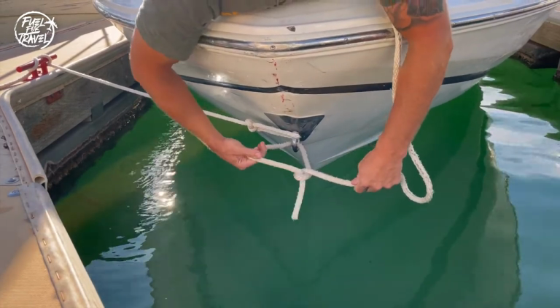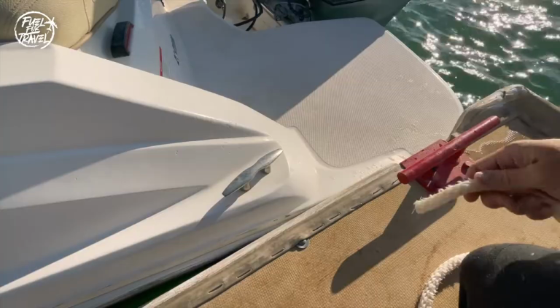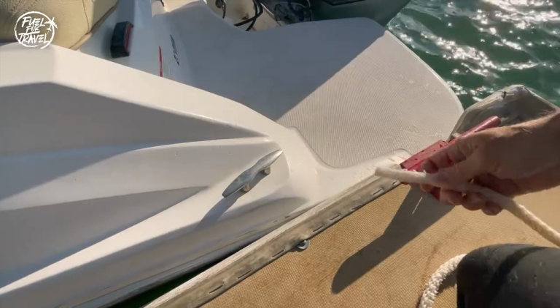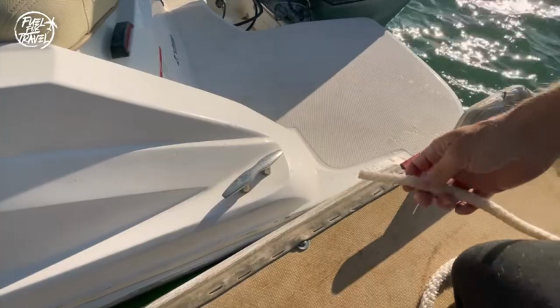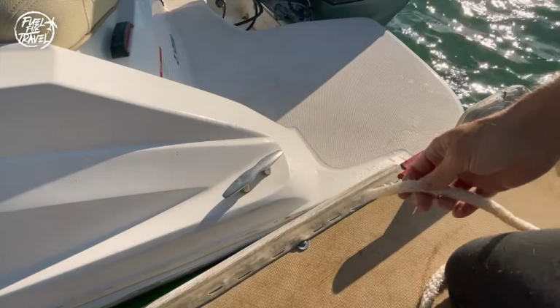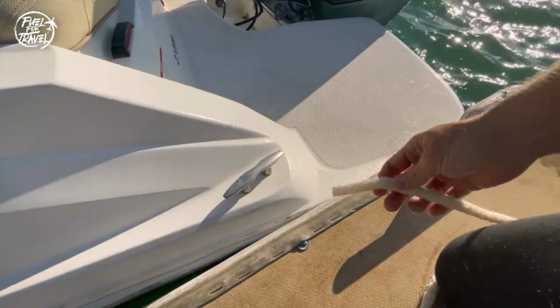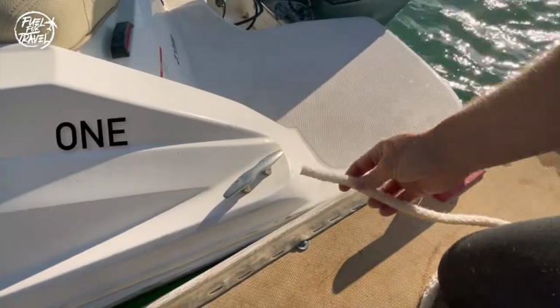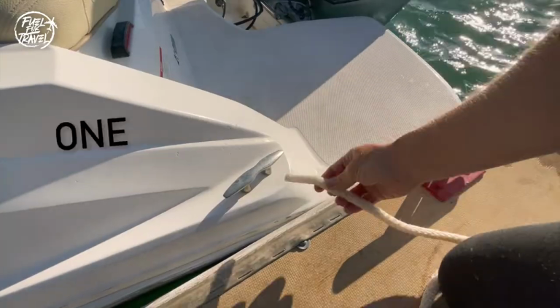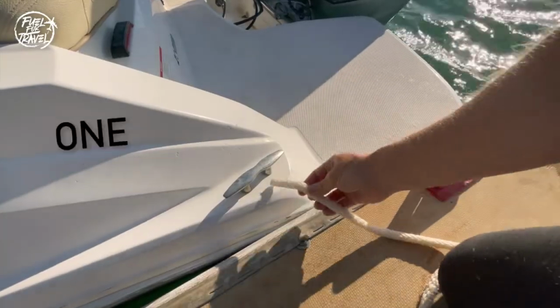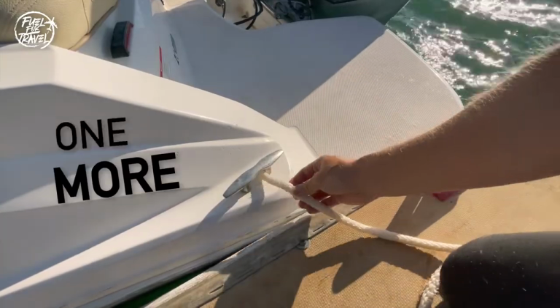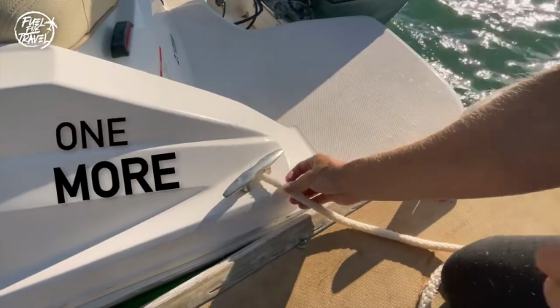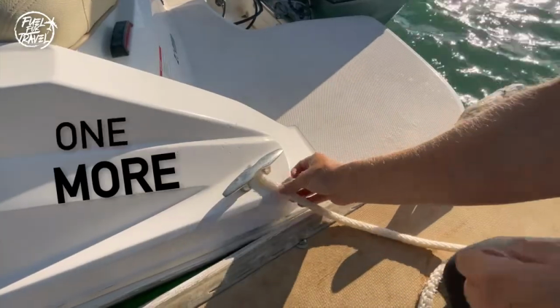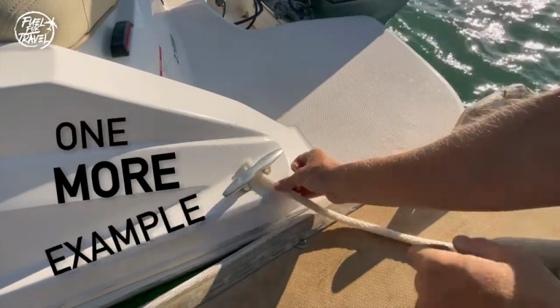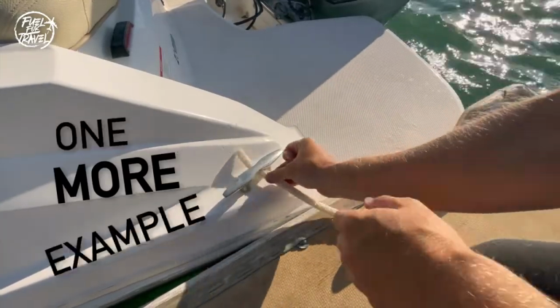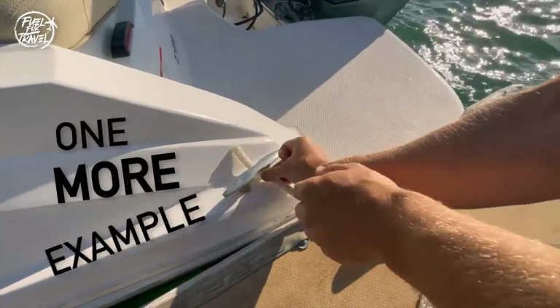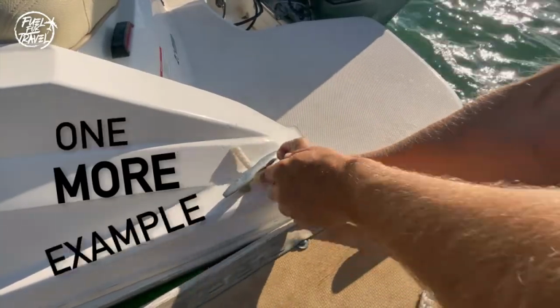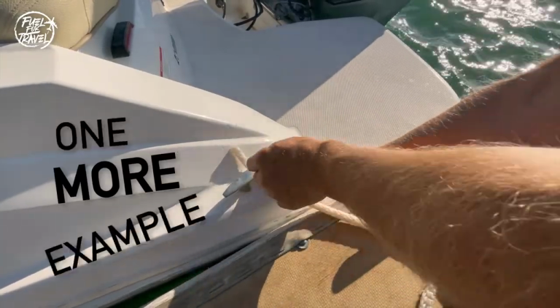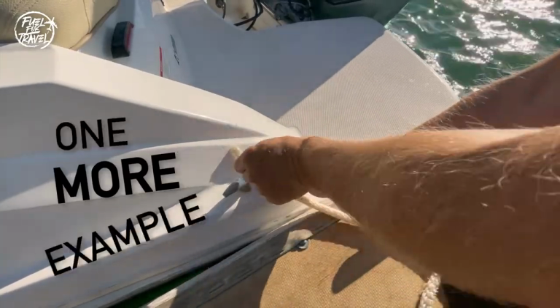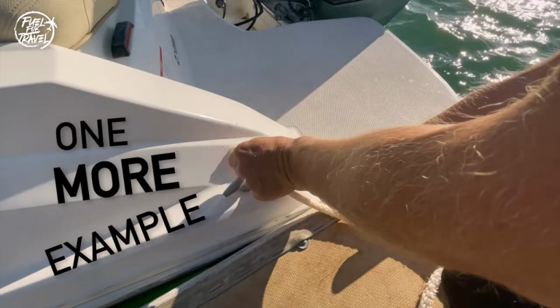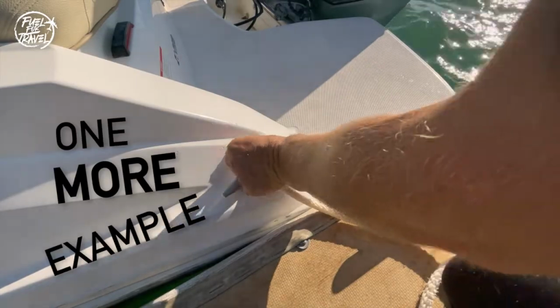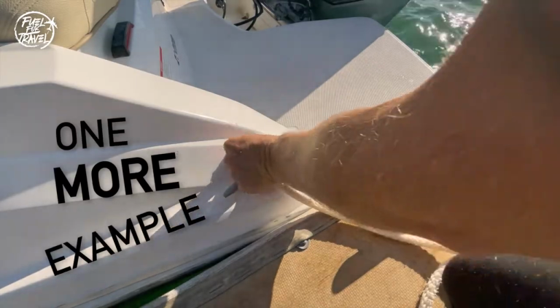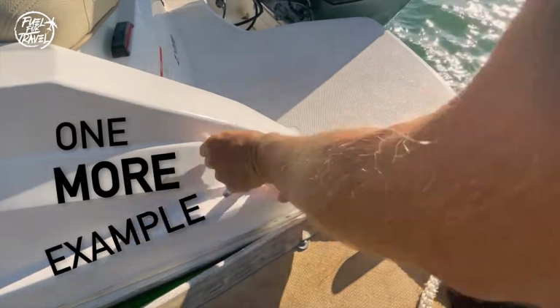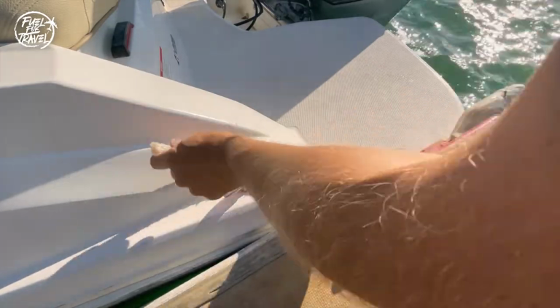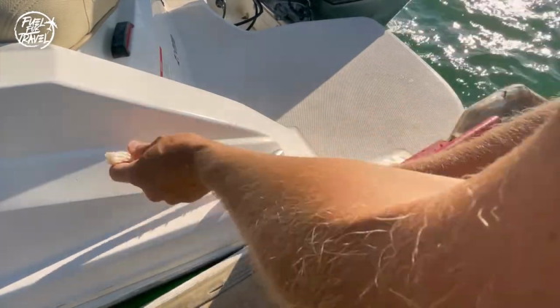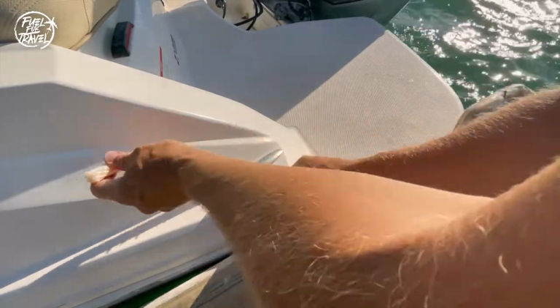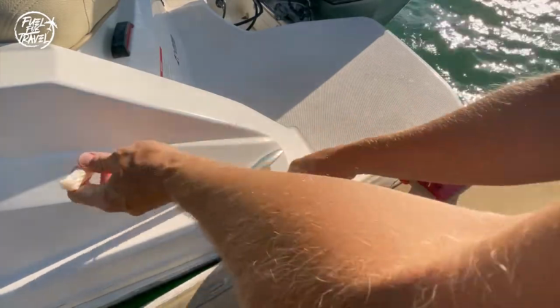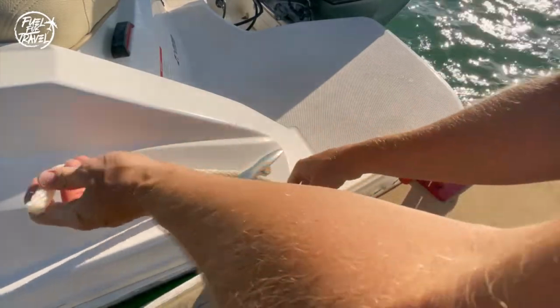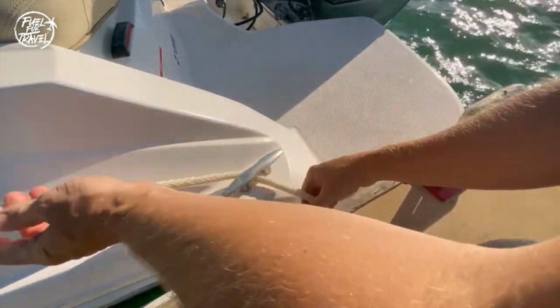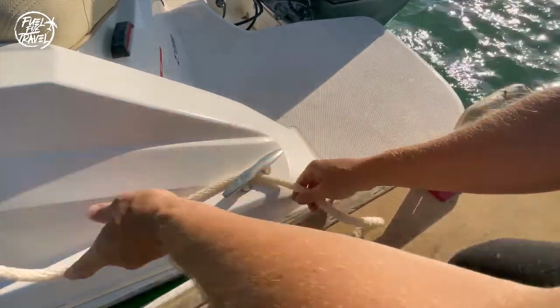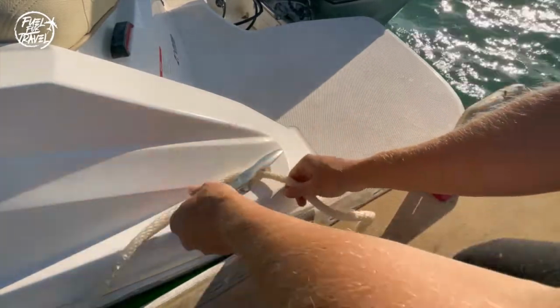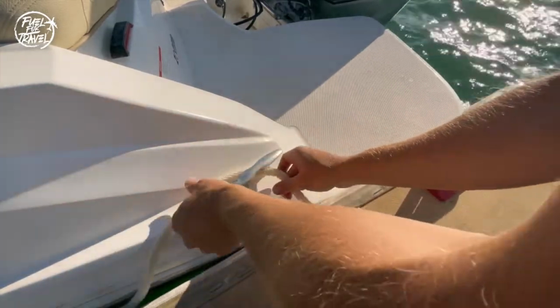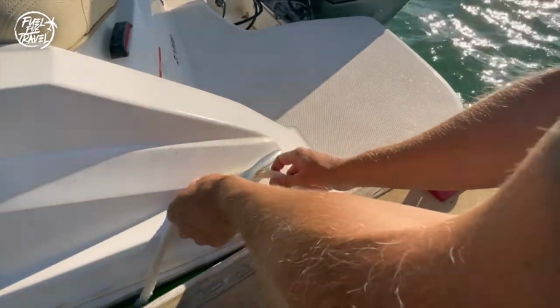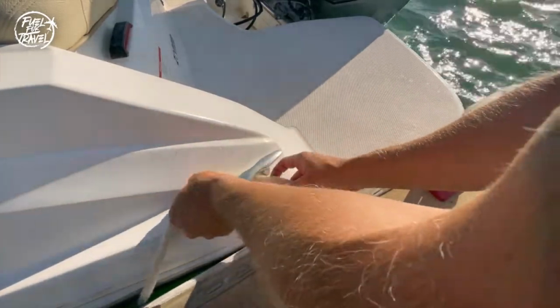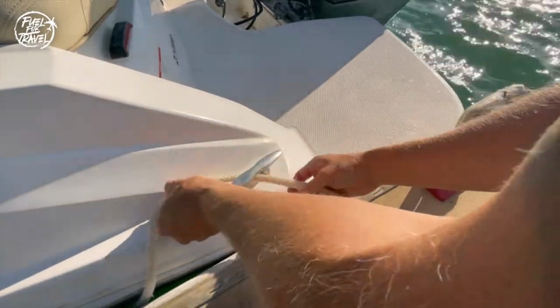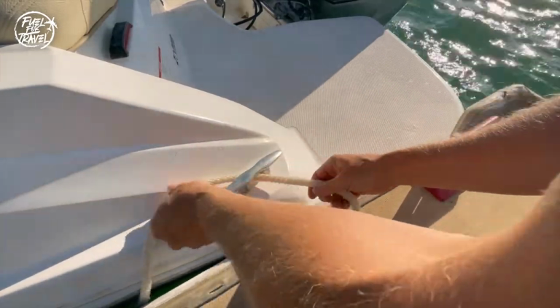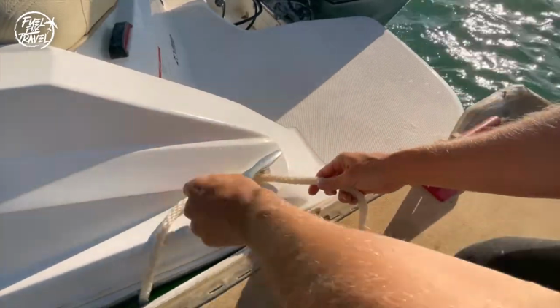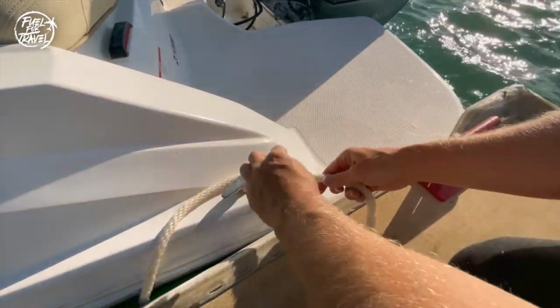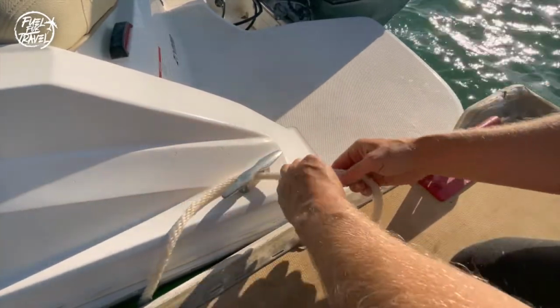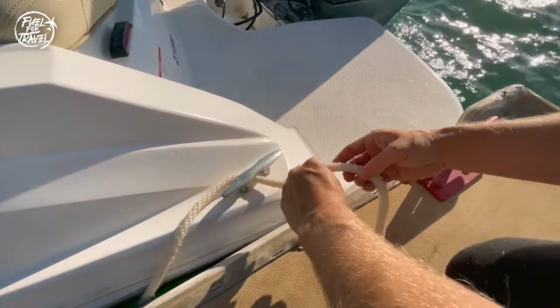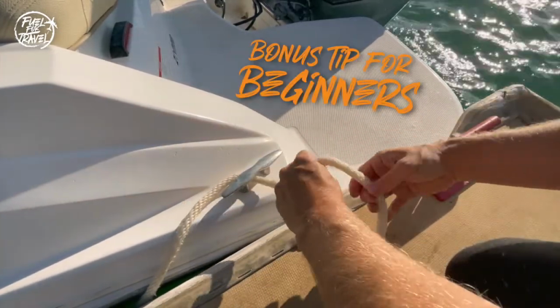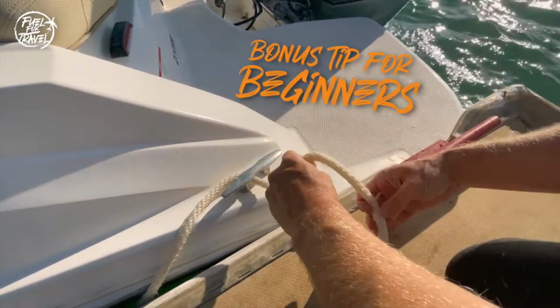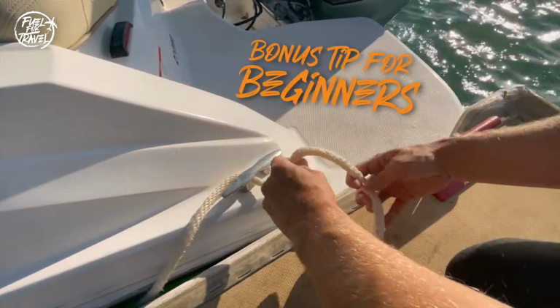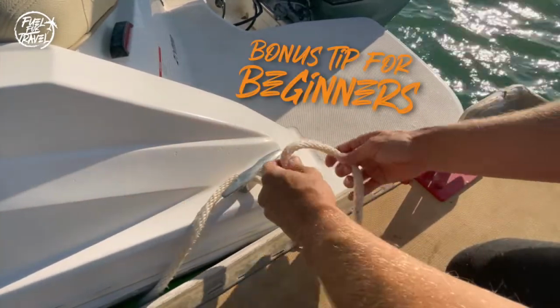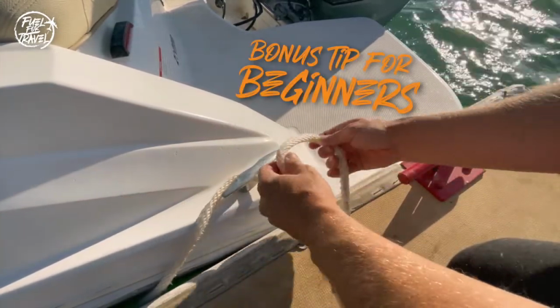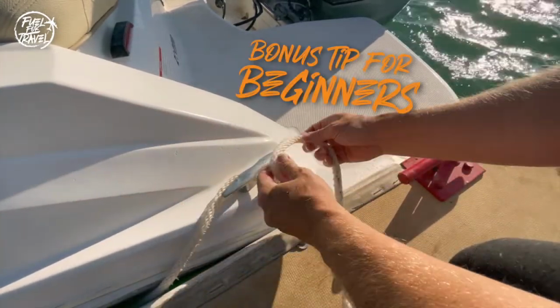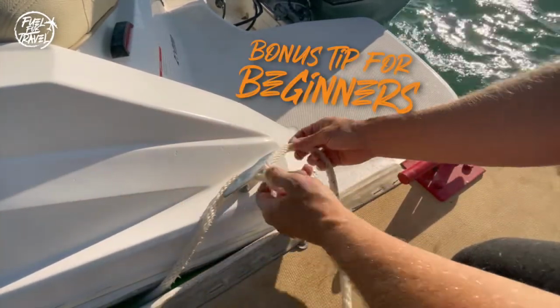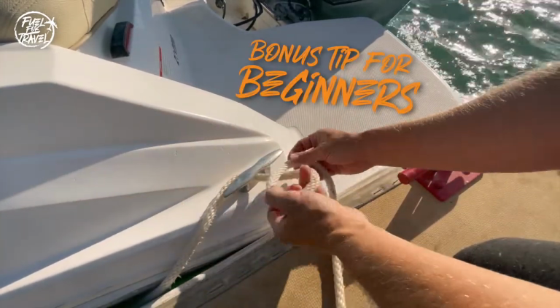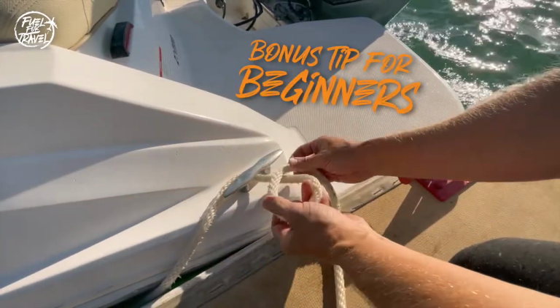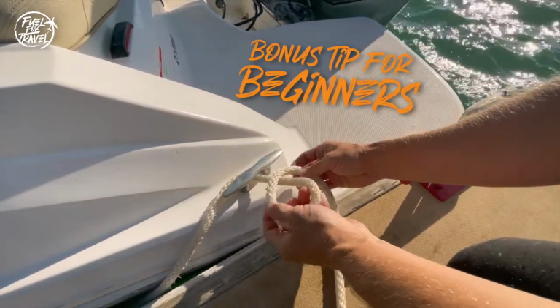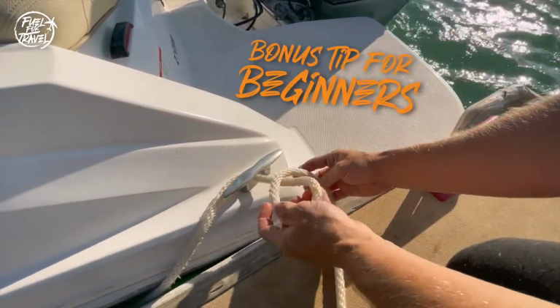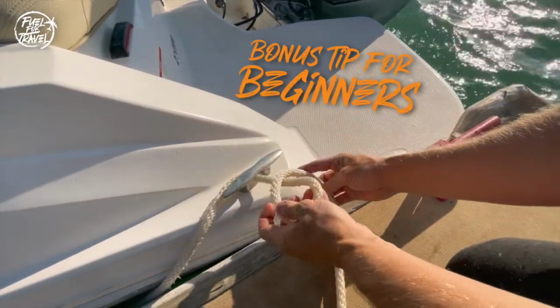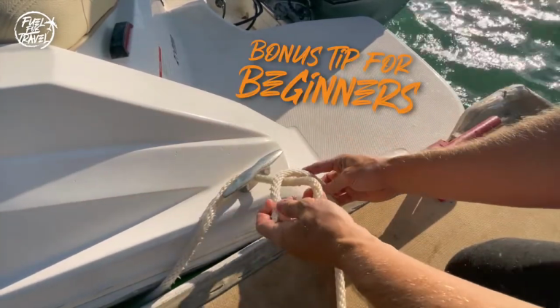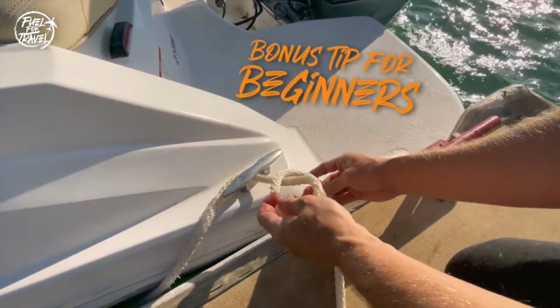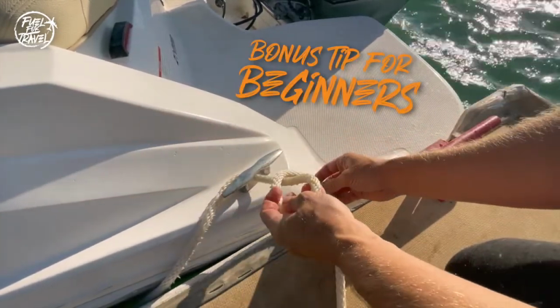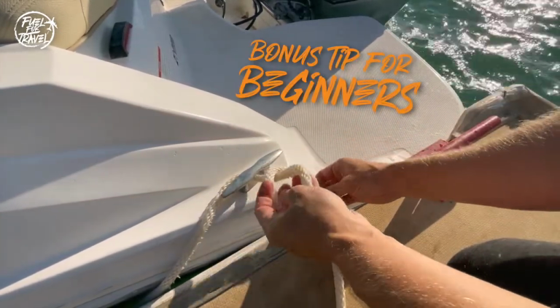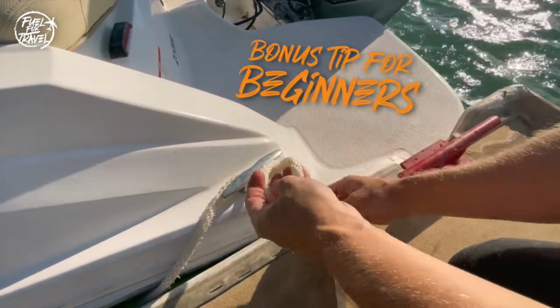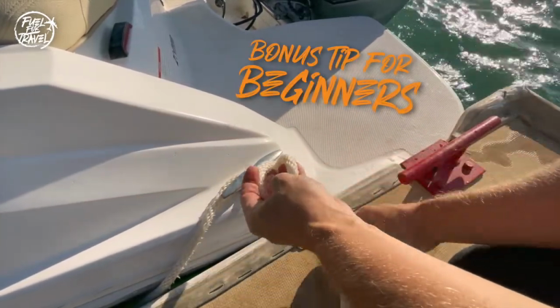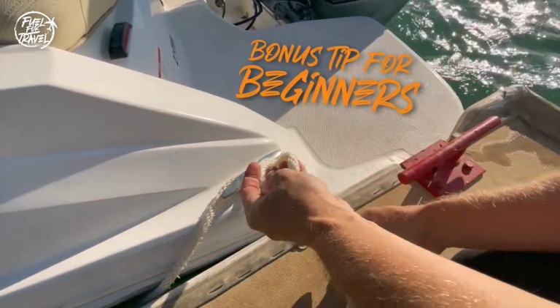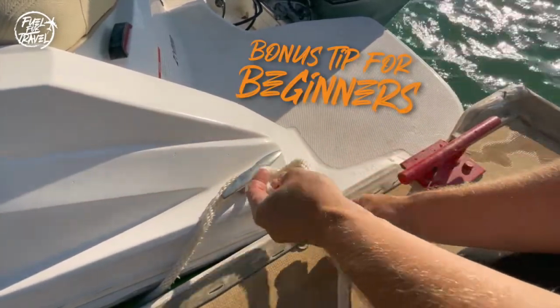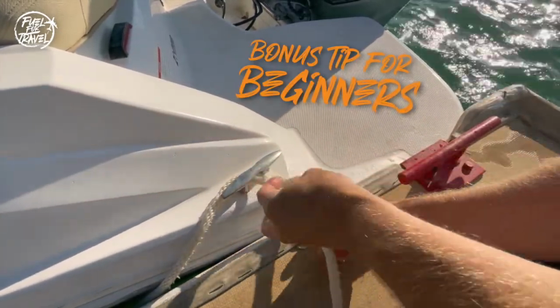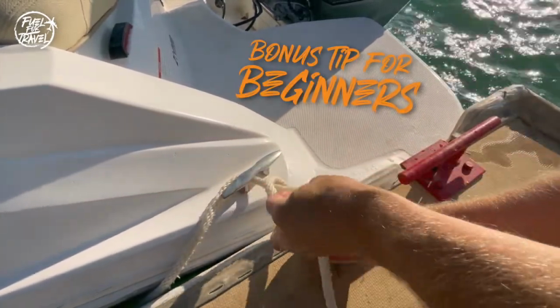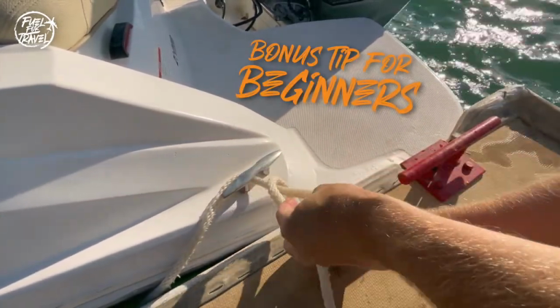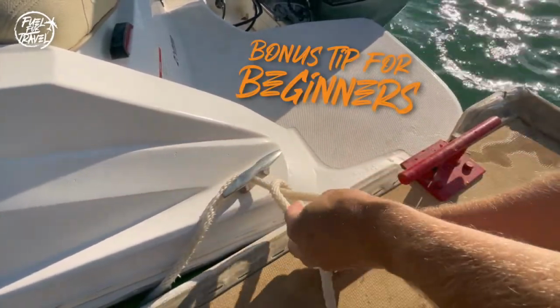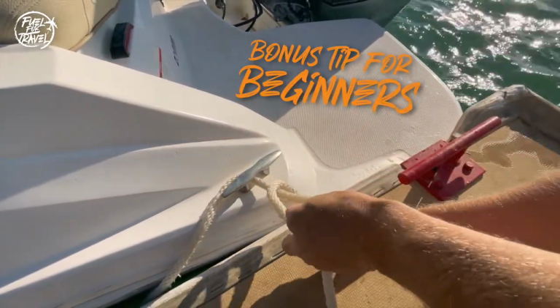Here's one more great example of how to tie a bowline knot, and also a bonus figure-eight cleat hitch.